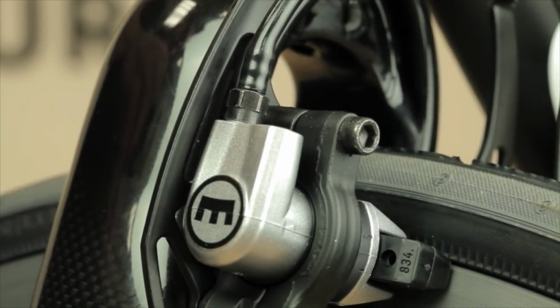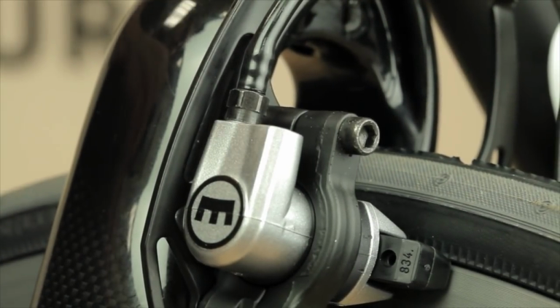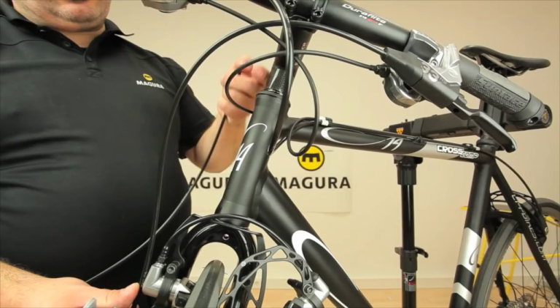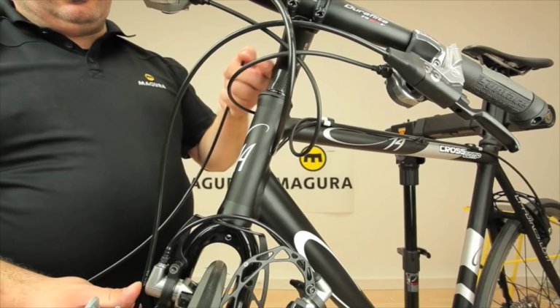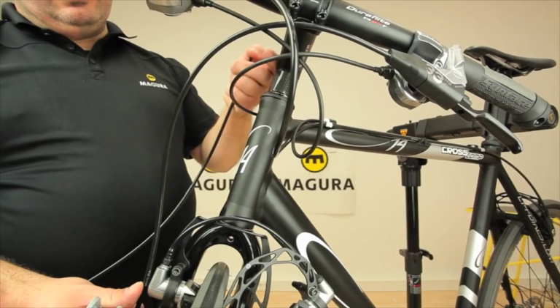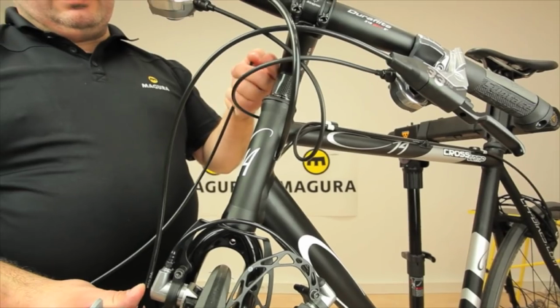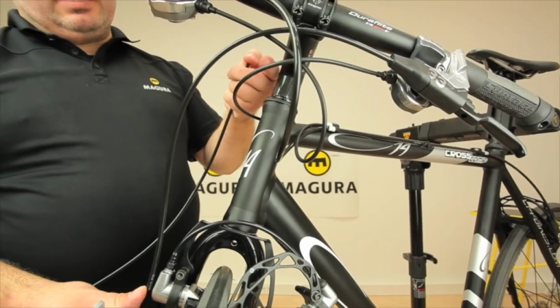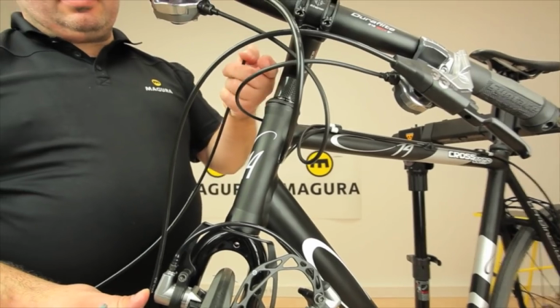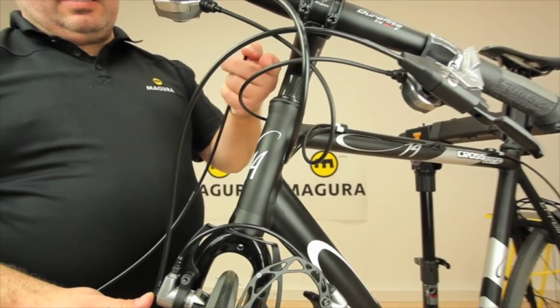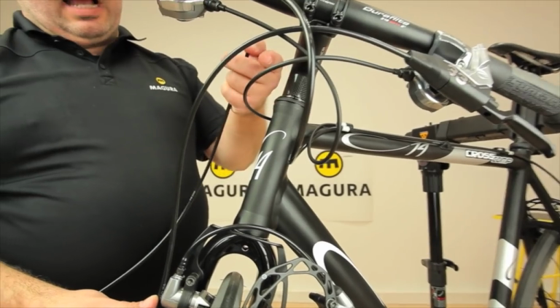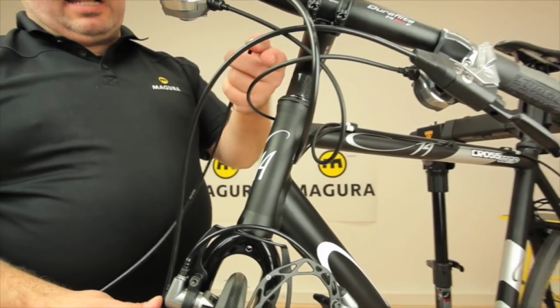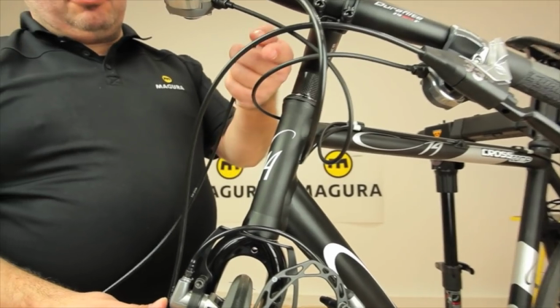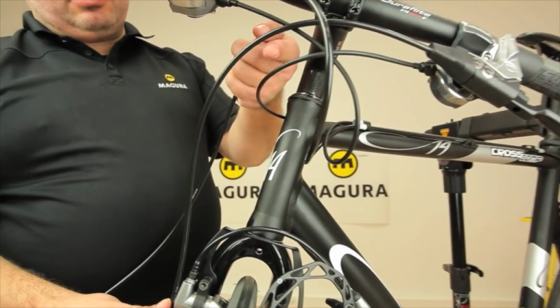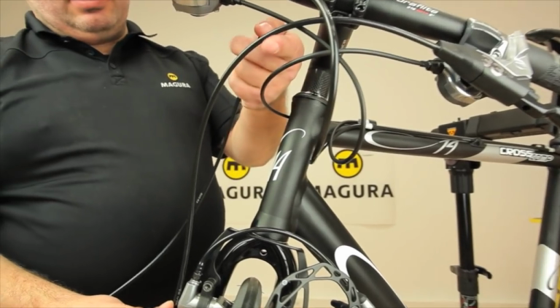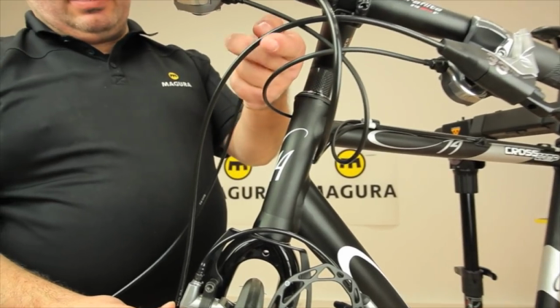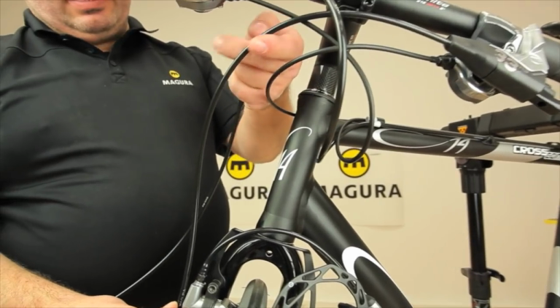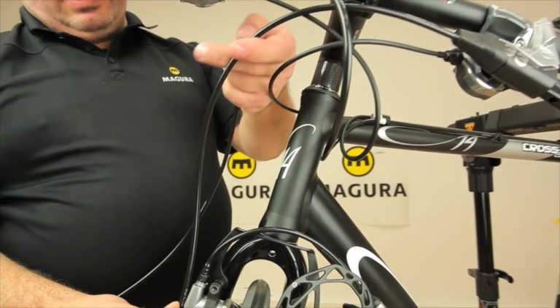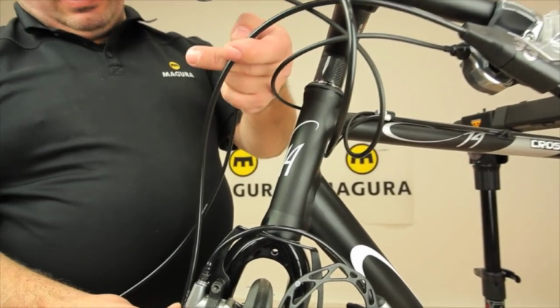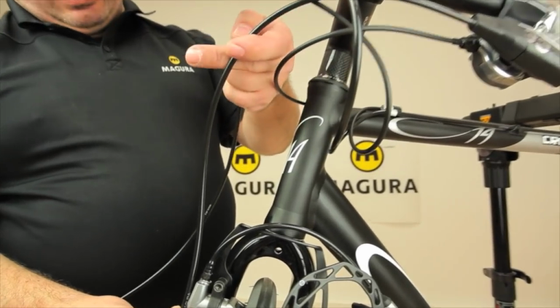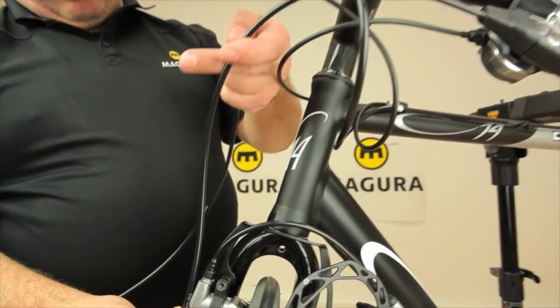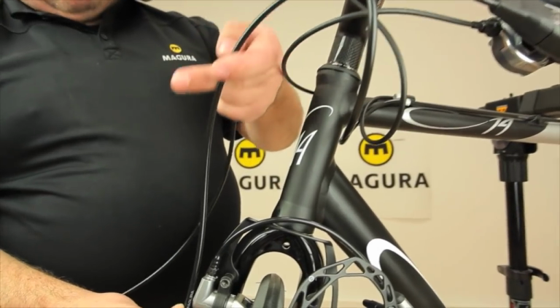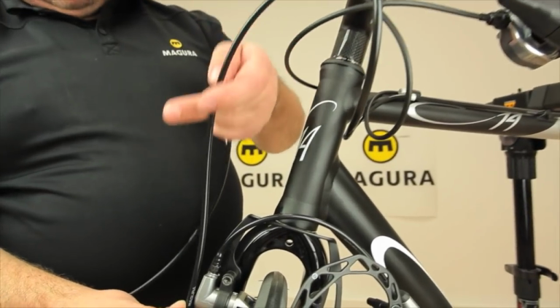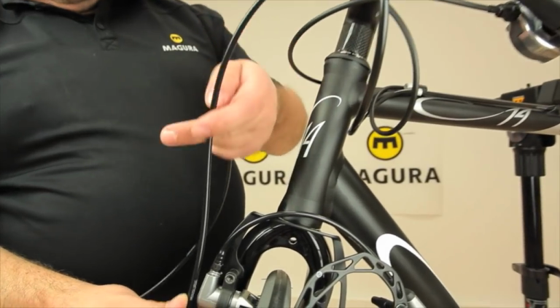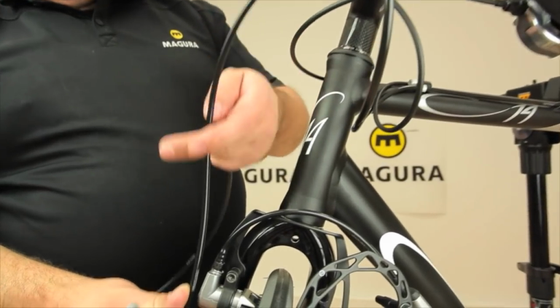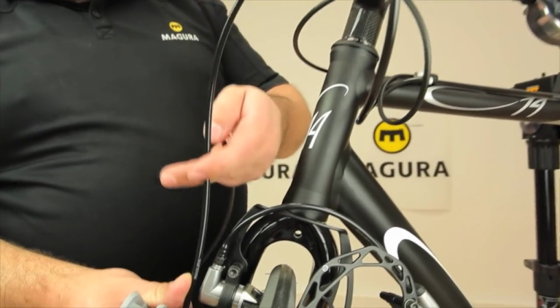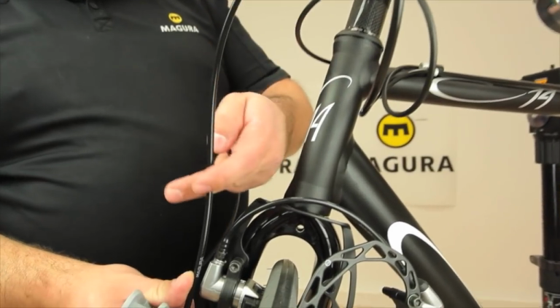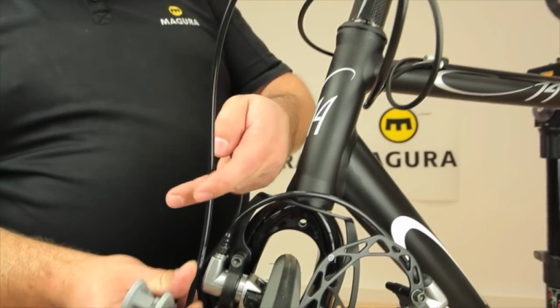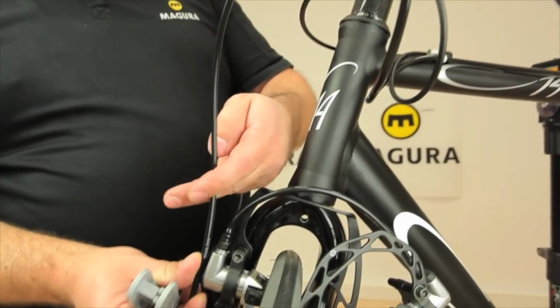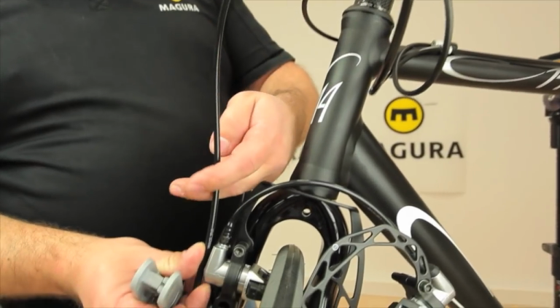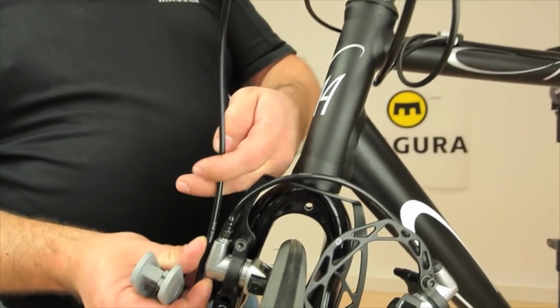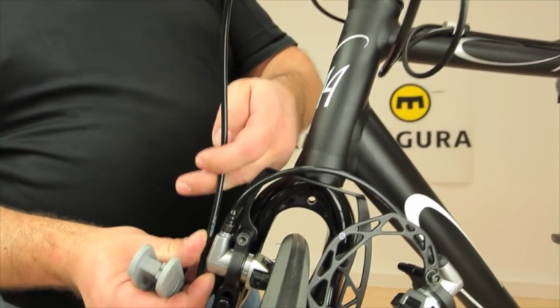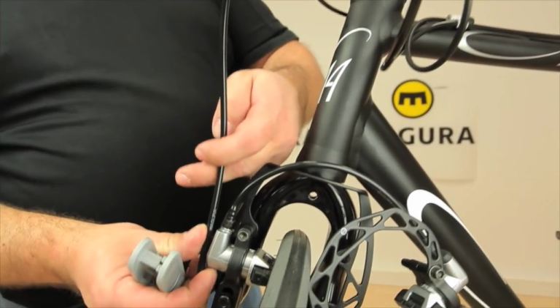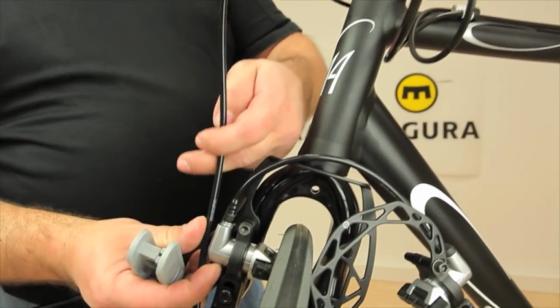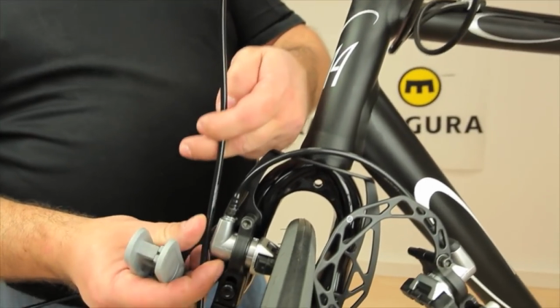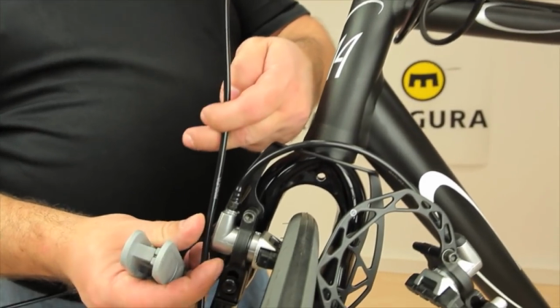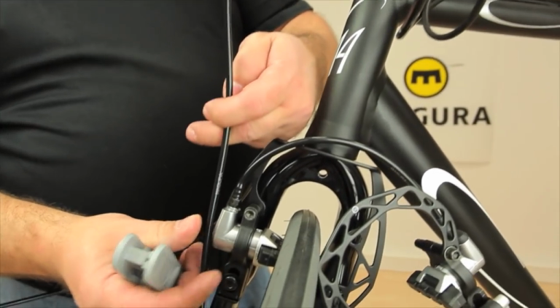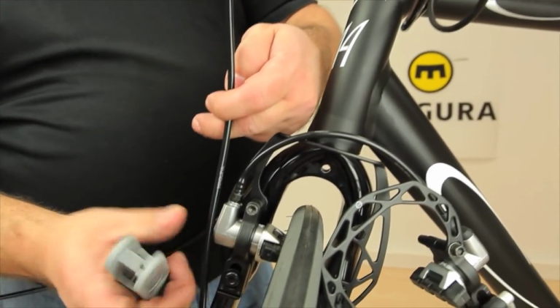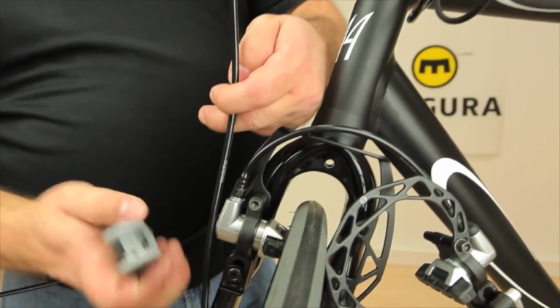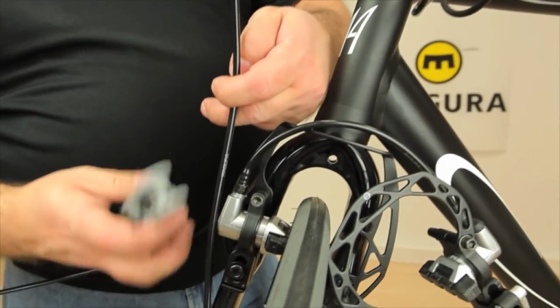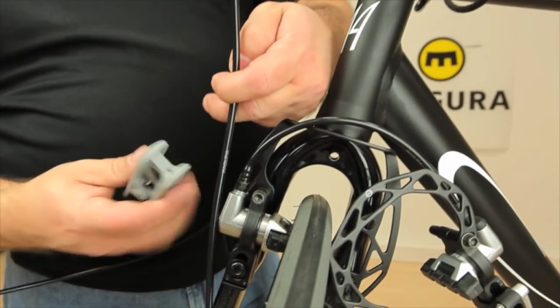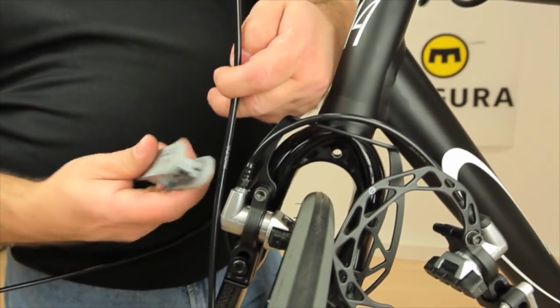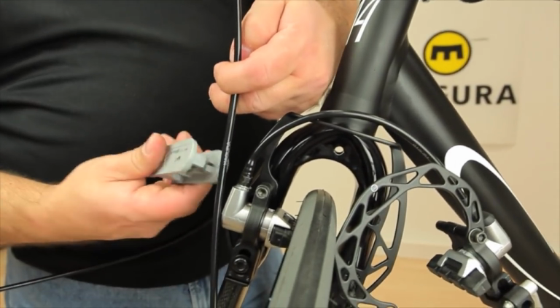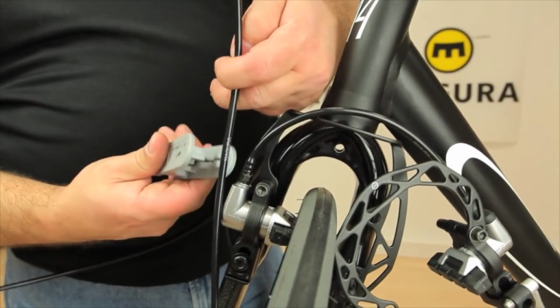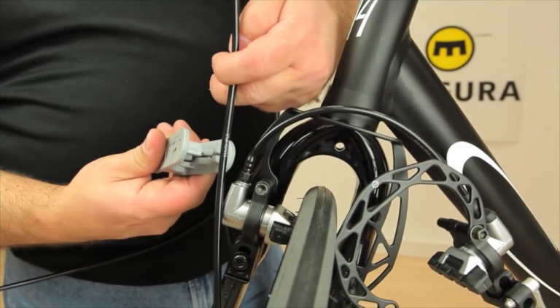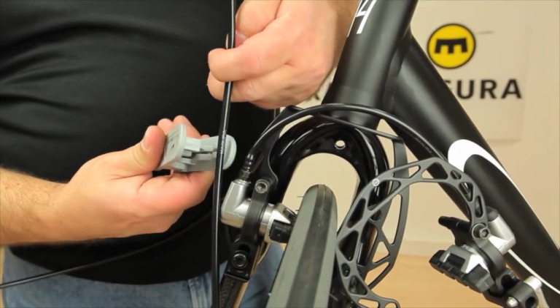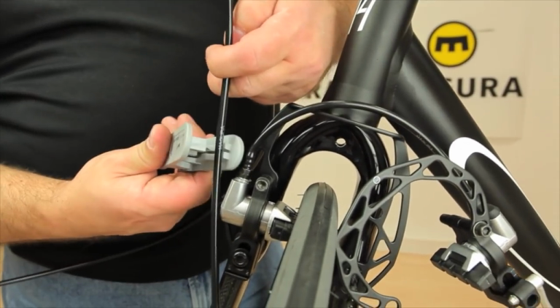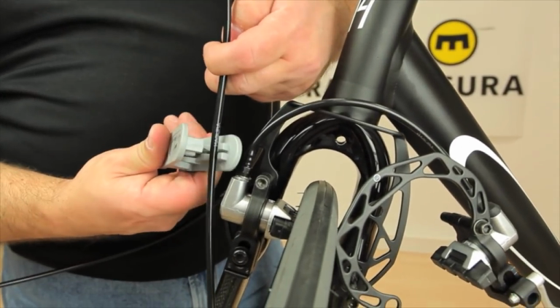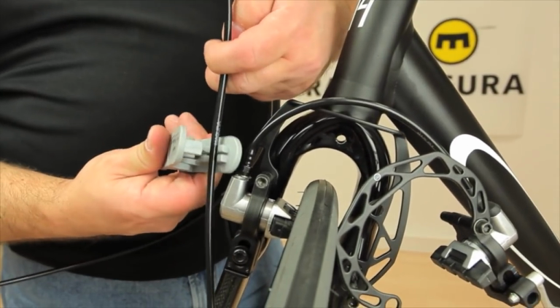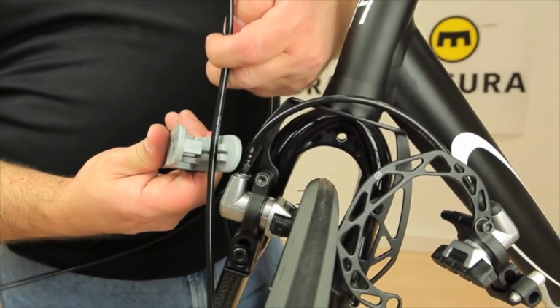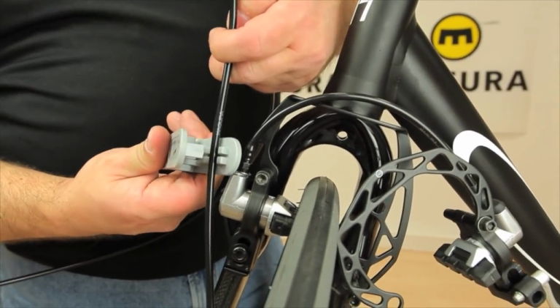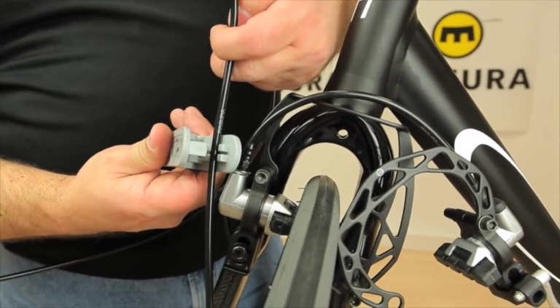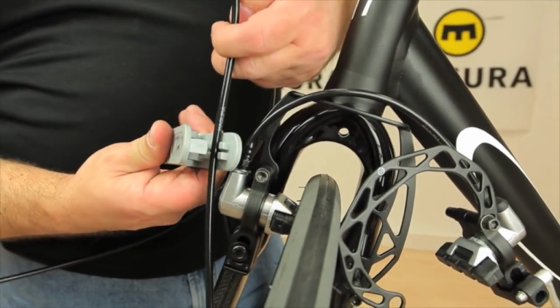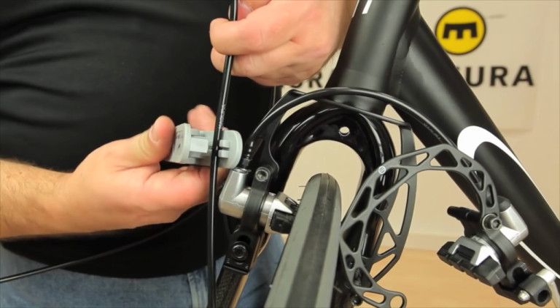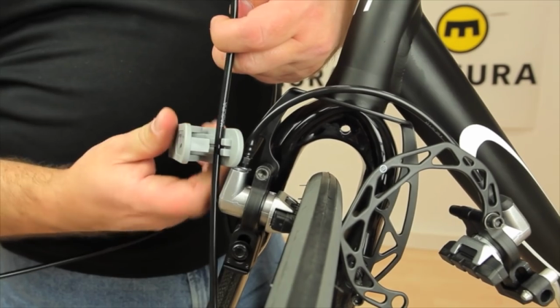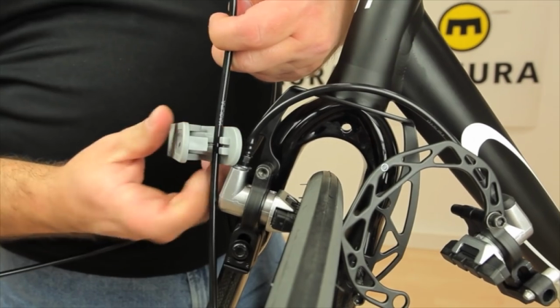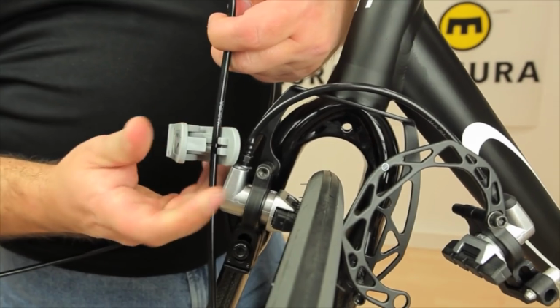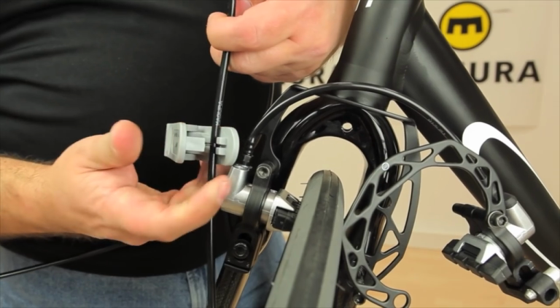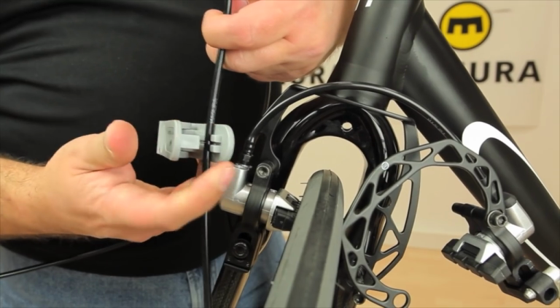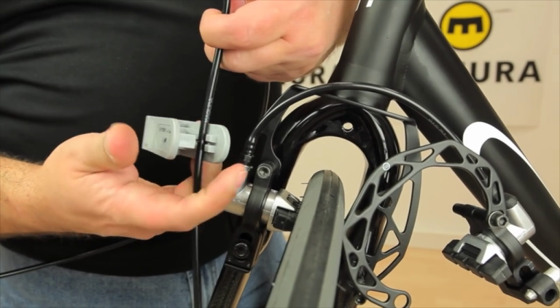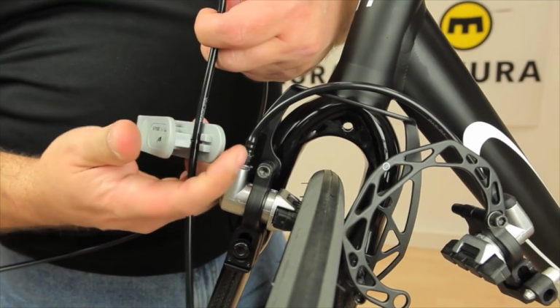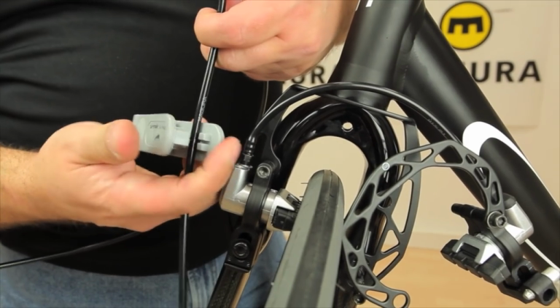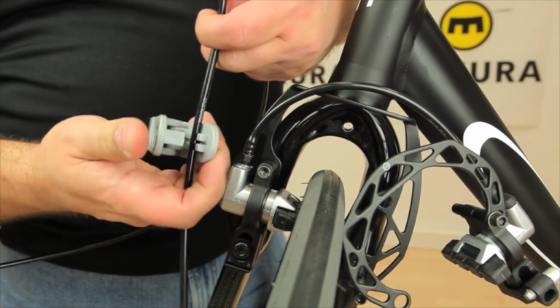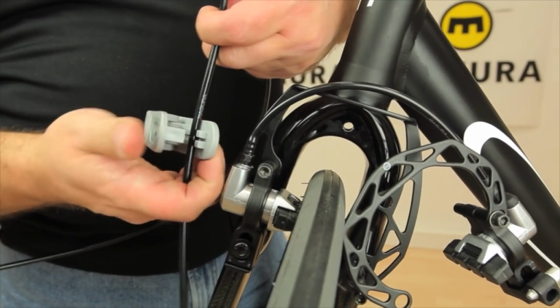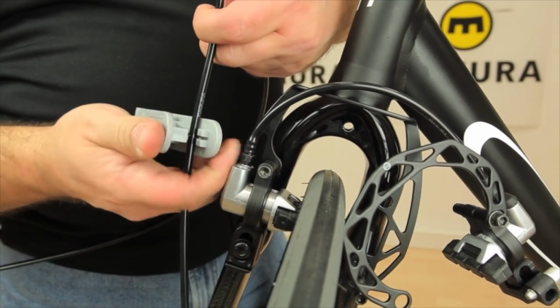Now you can cut the hose to the desired length, again using the hose cutter and taking care not to spill oil by holding onto the end of the hose.